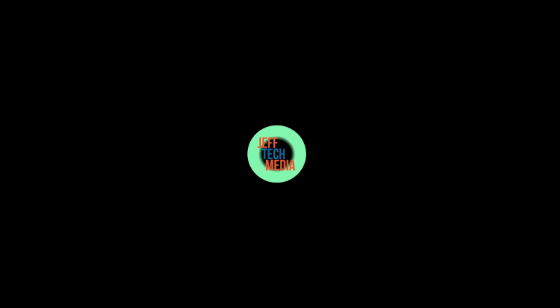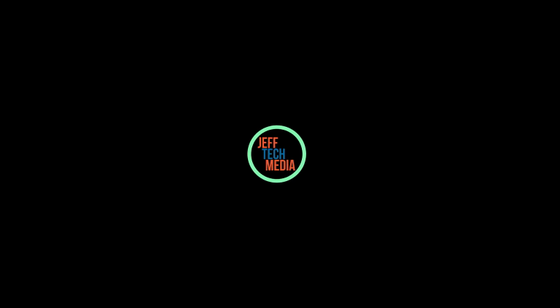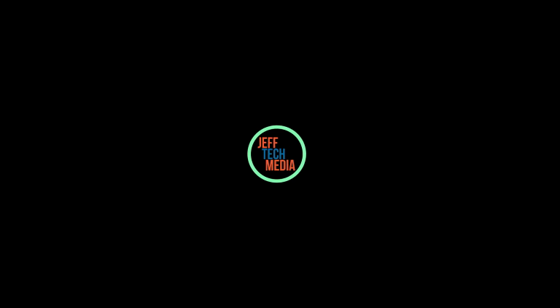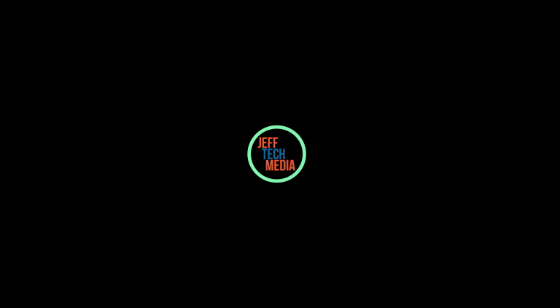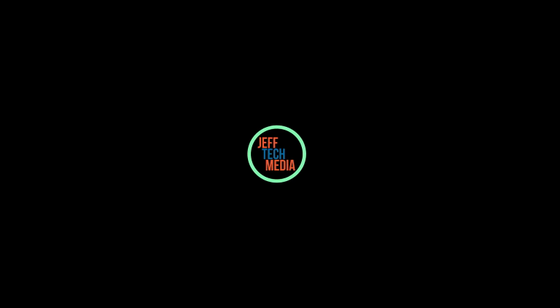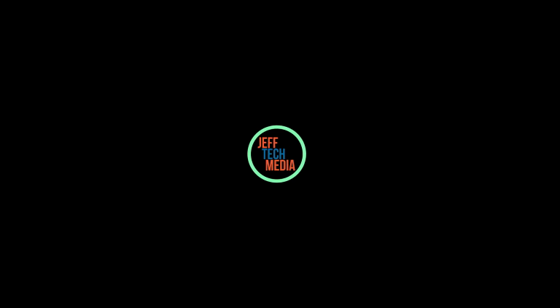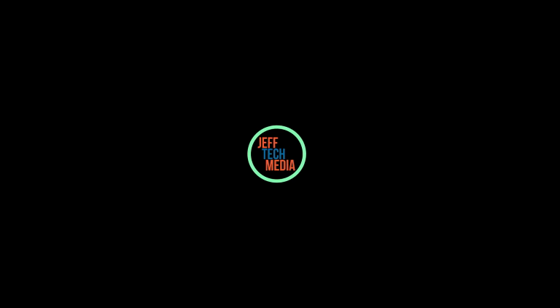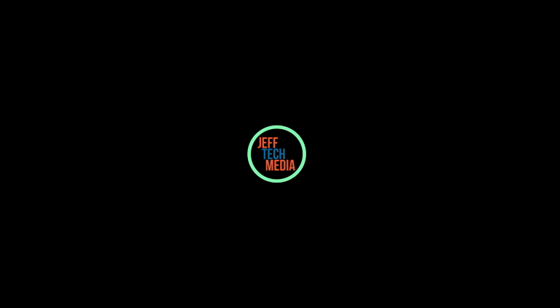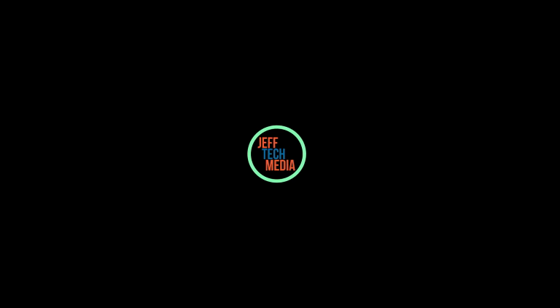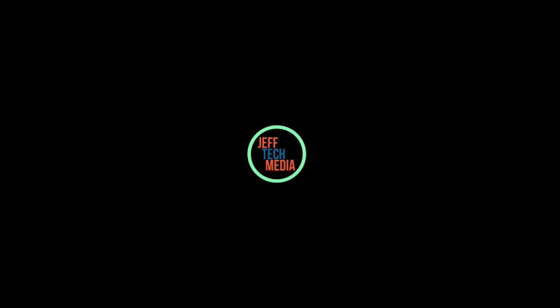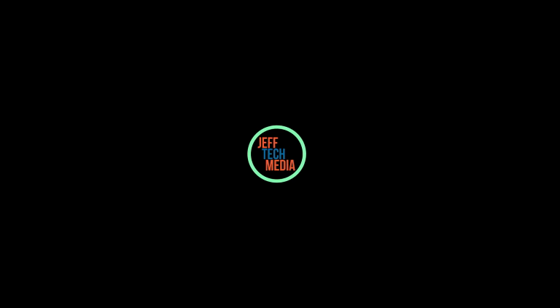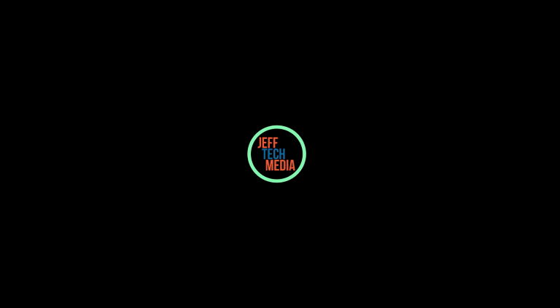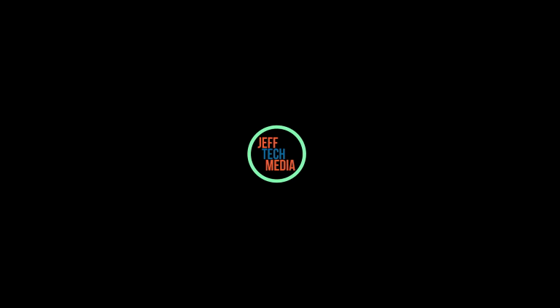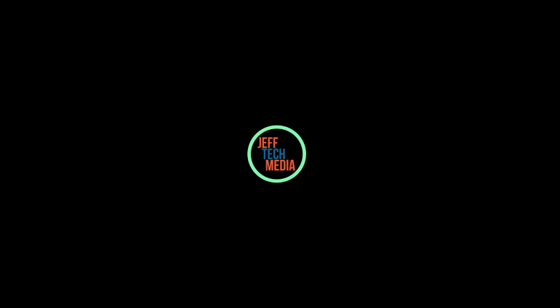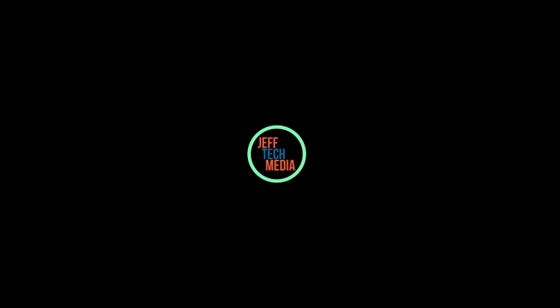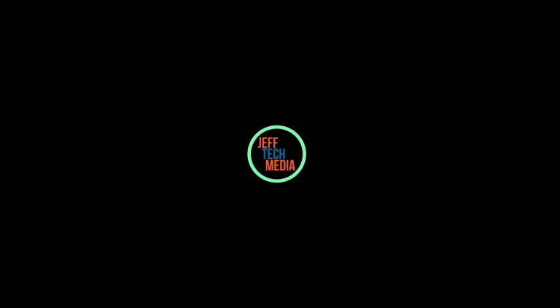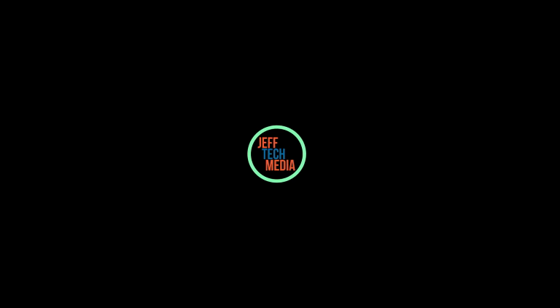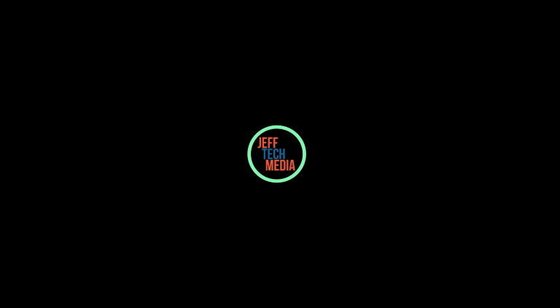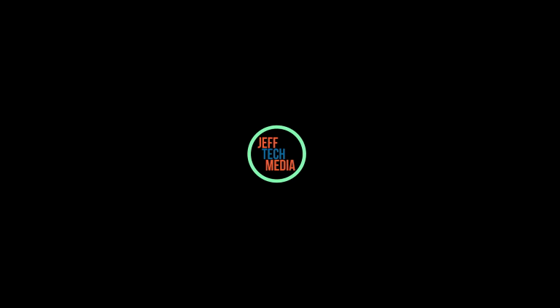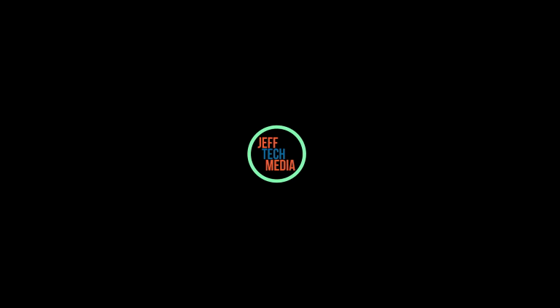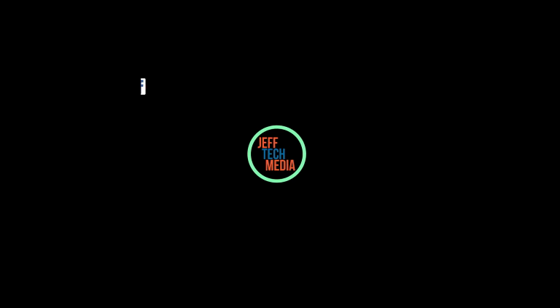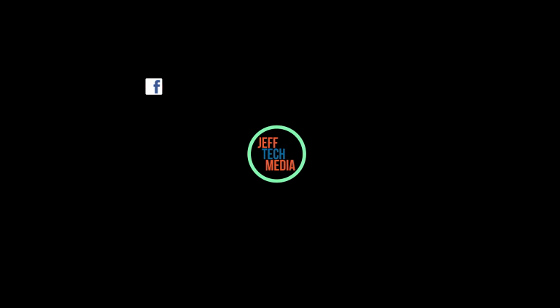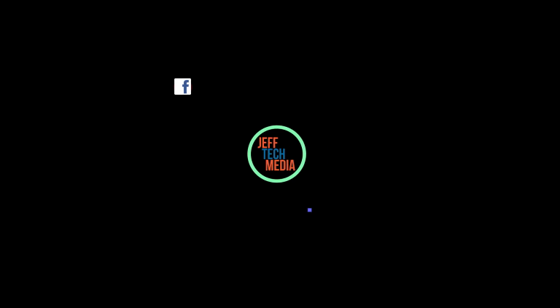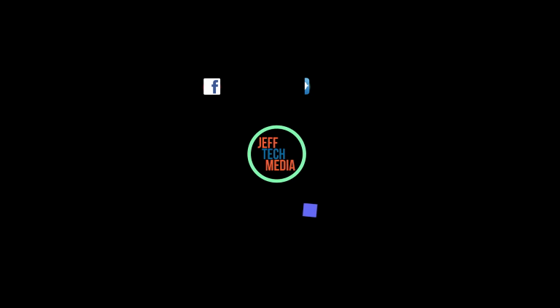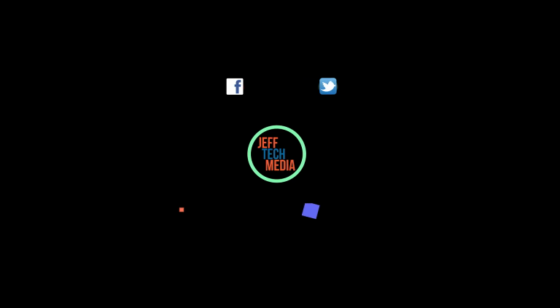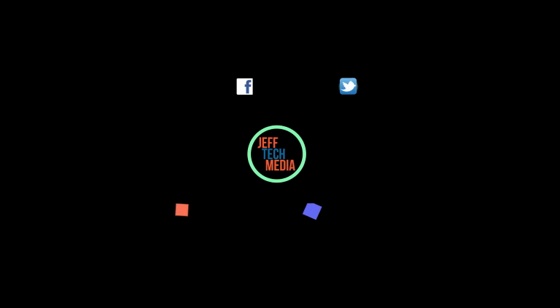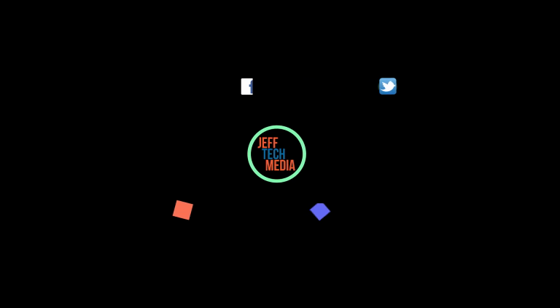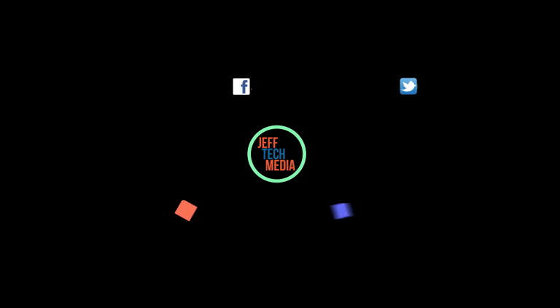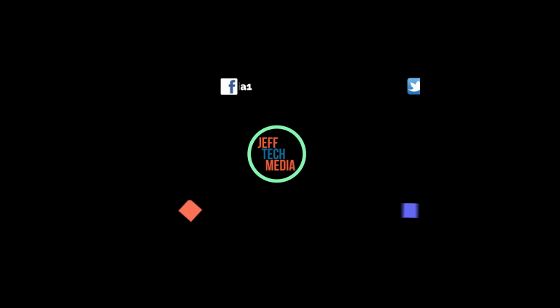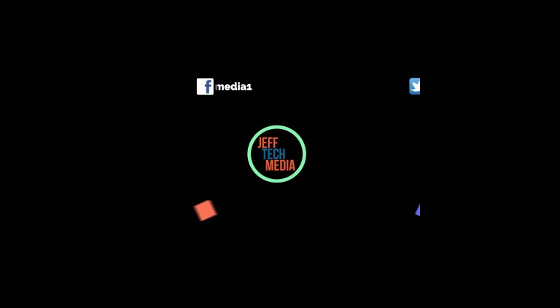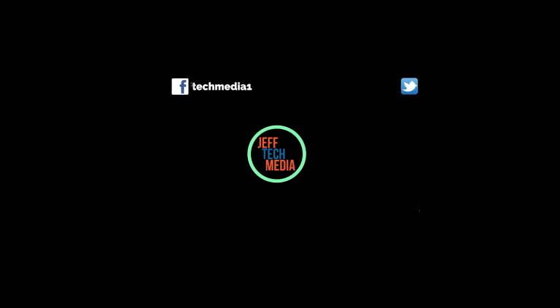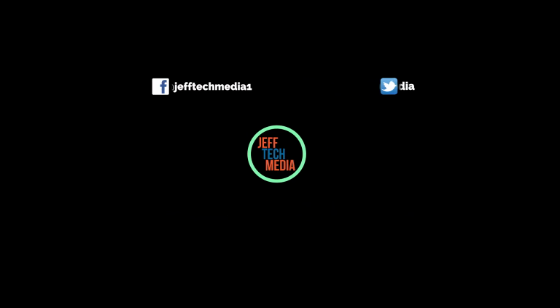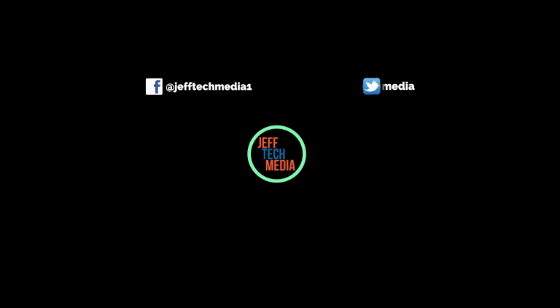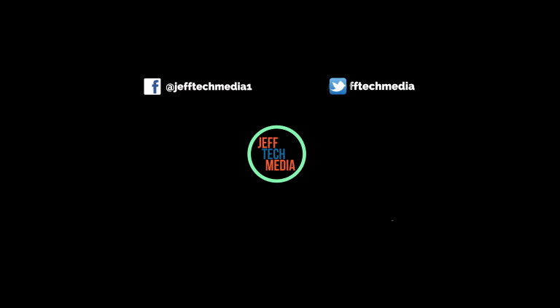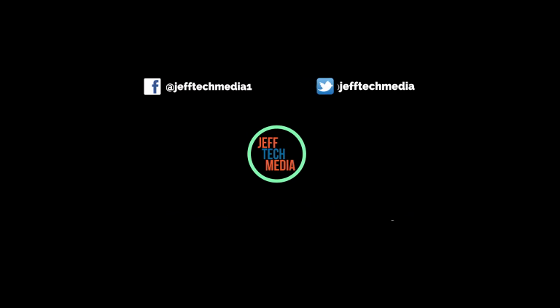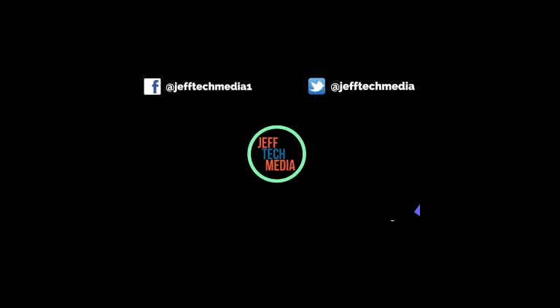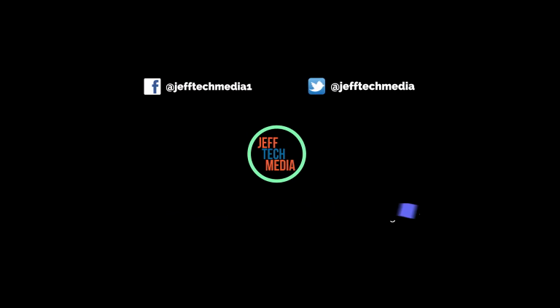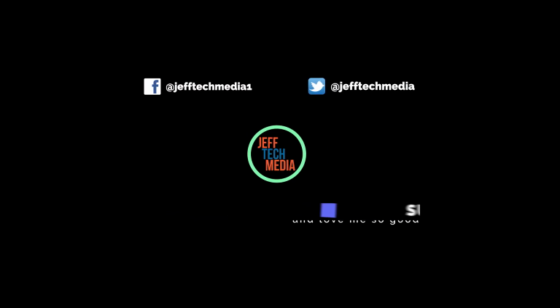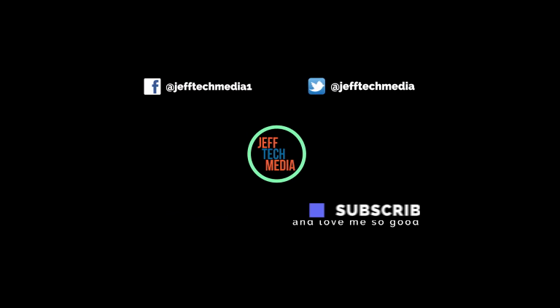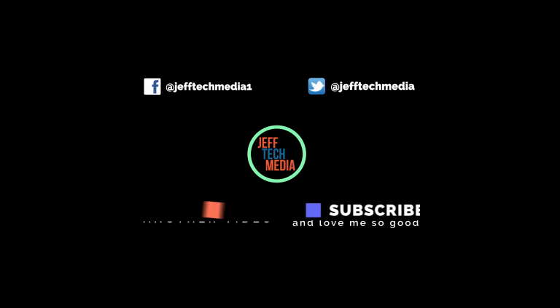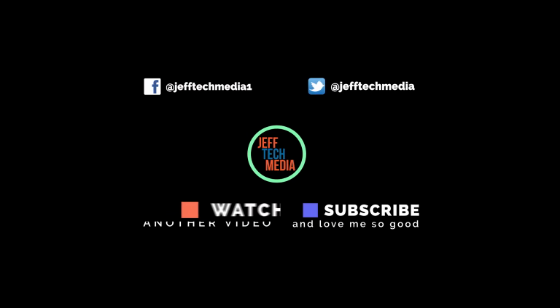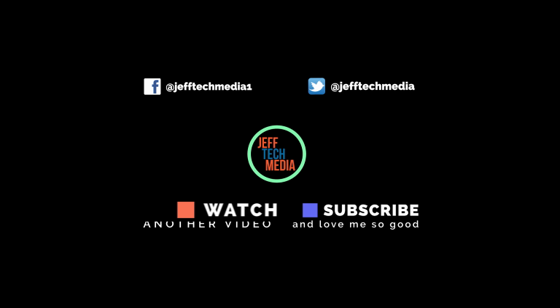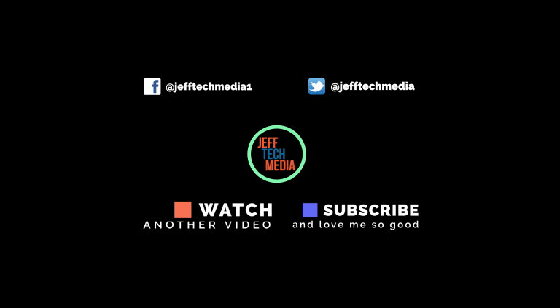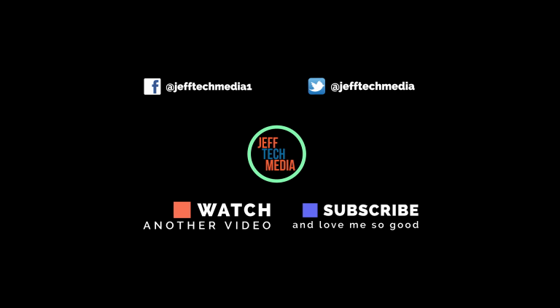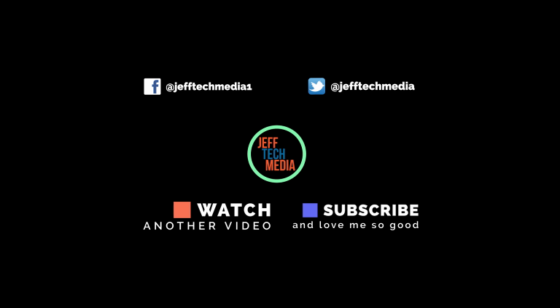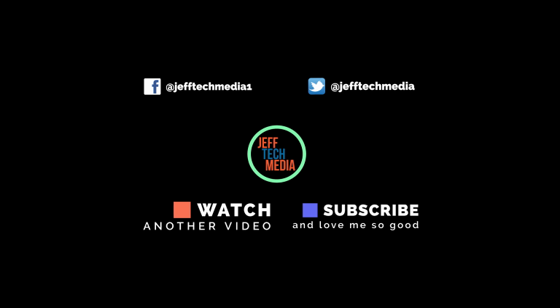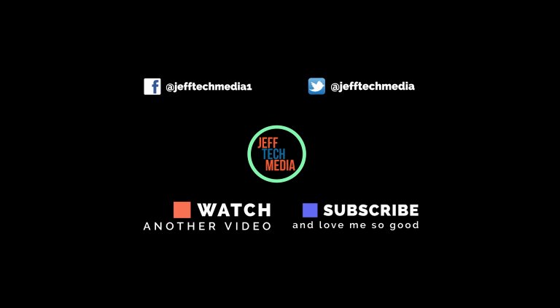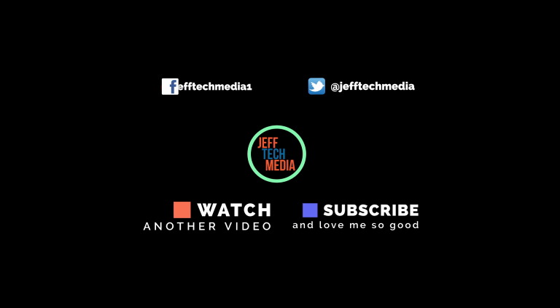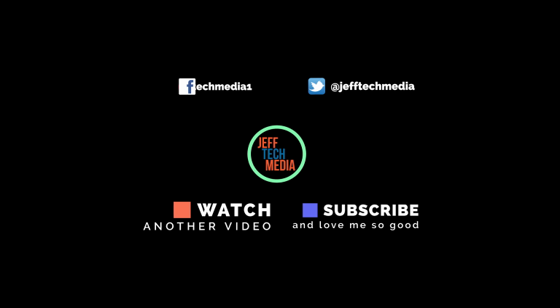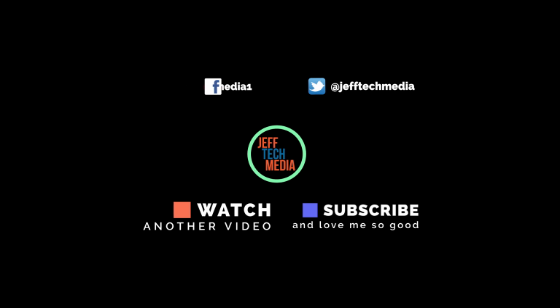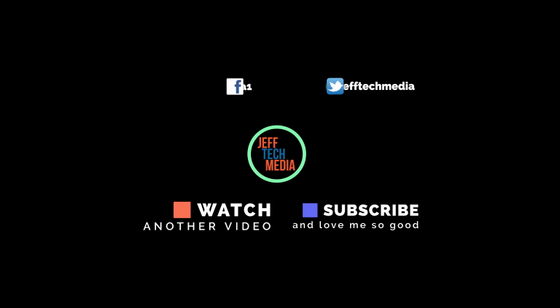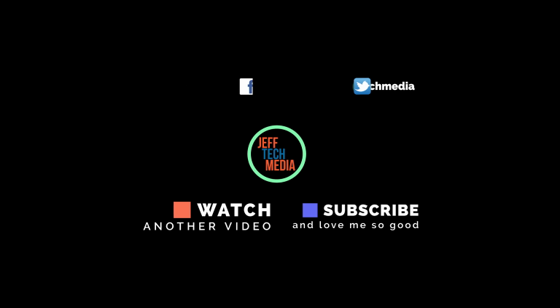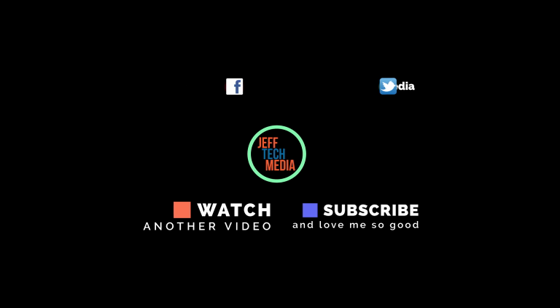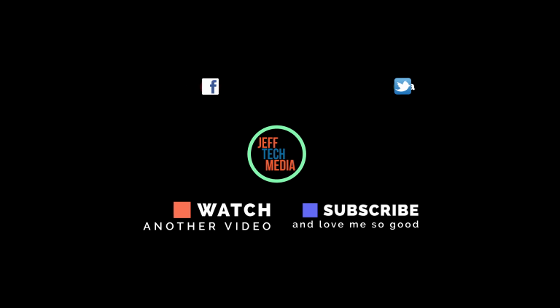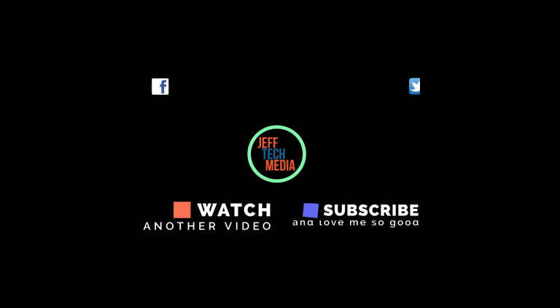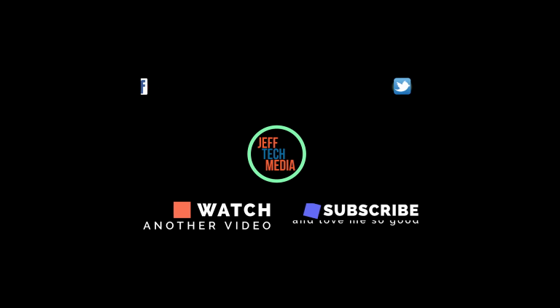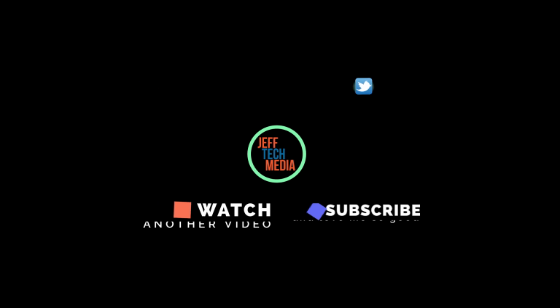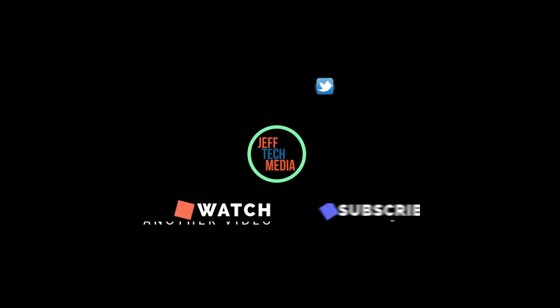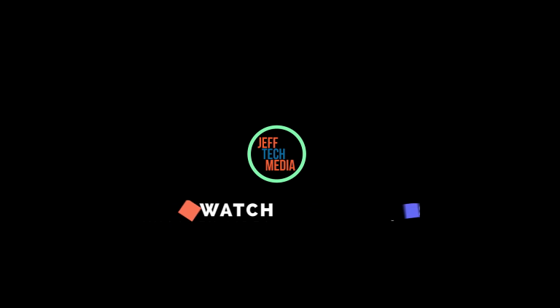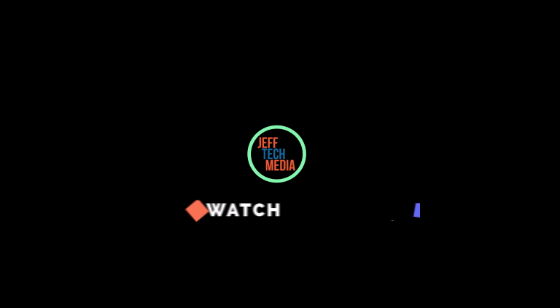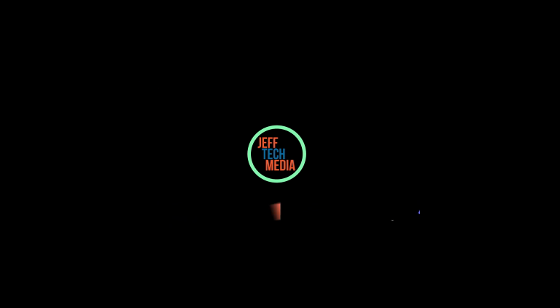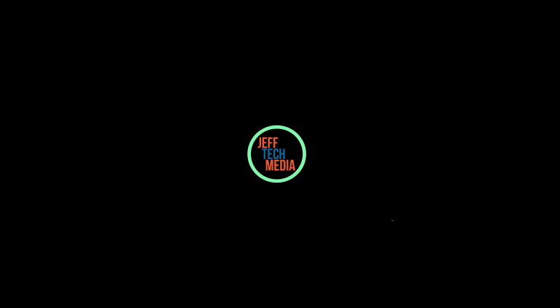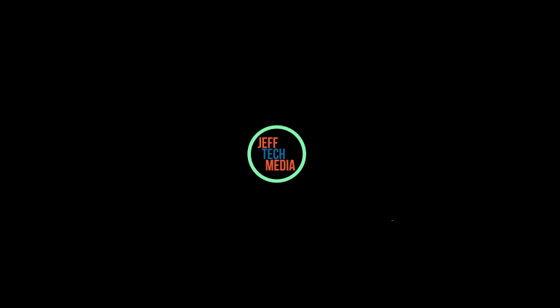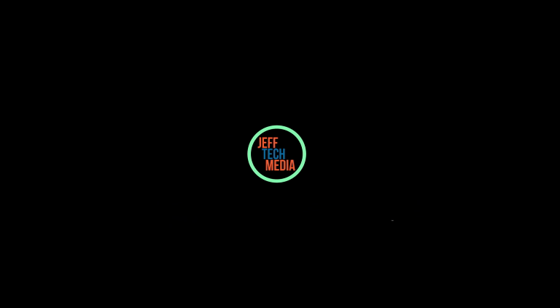If you want to talk to my face, add me on Facebook and Twitter. Join my Discord and come chat, and check out my other videos.